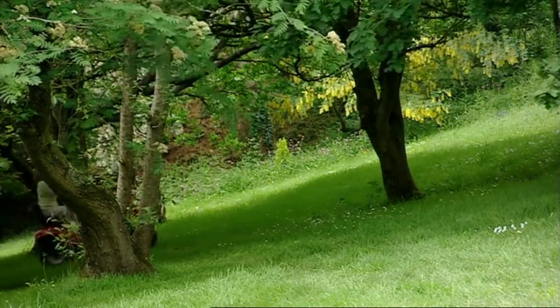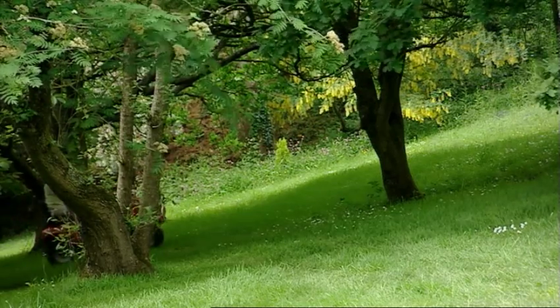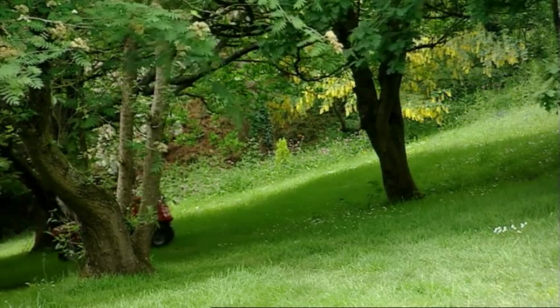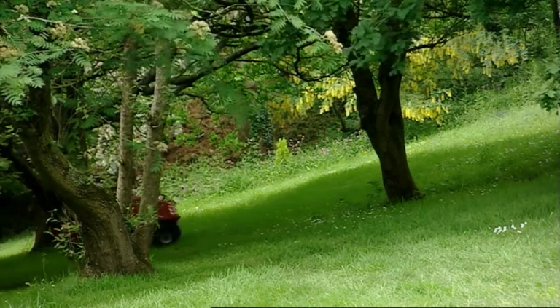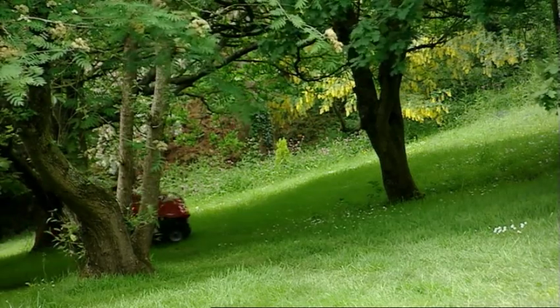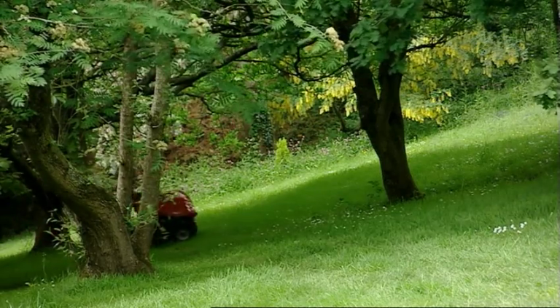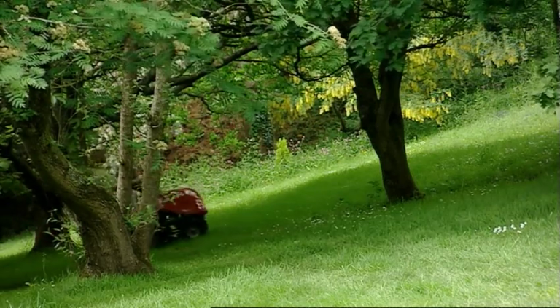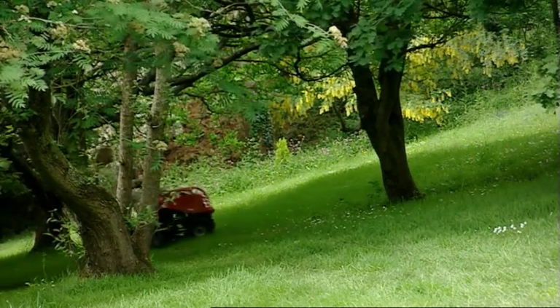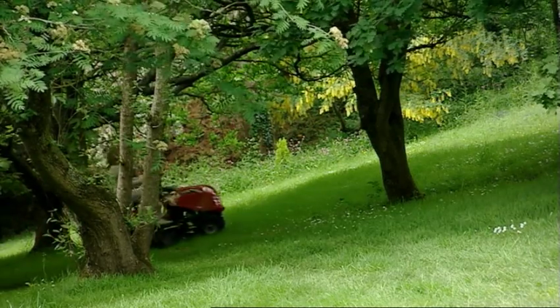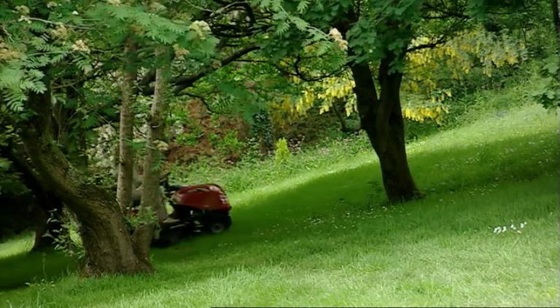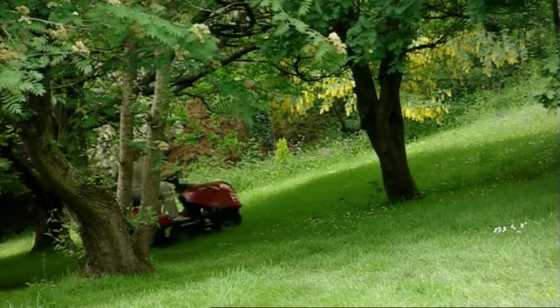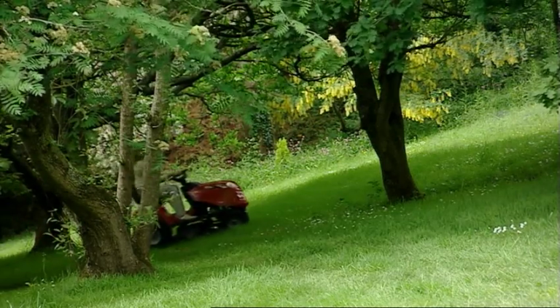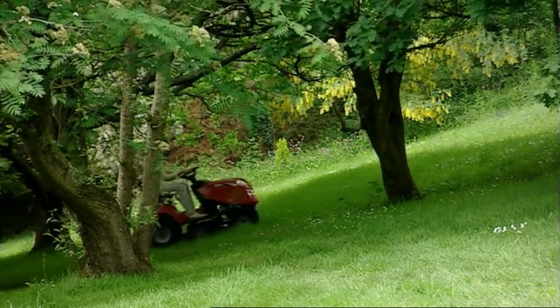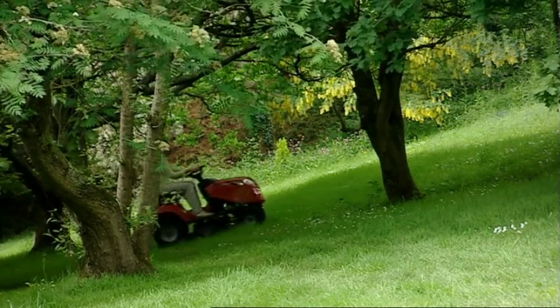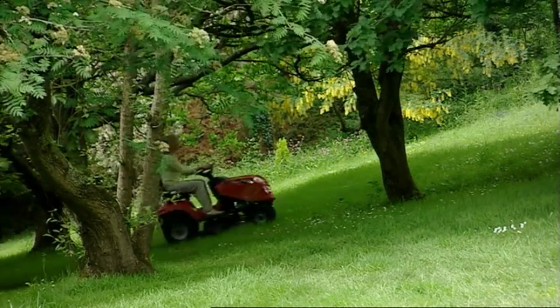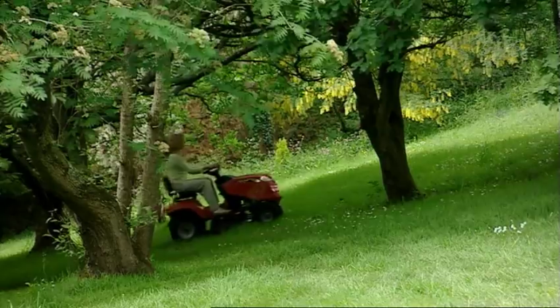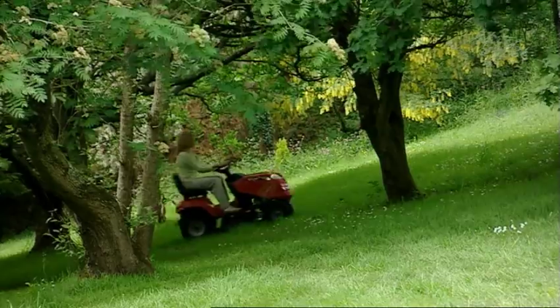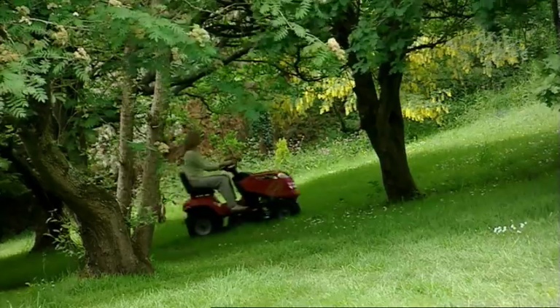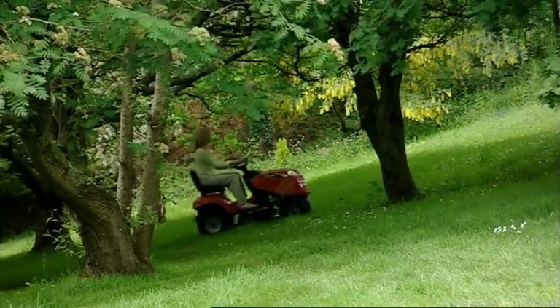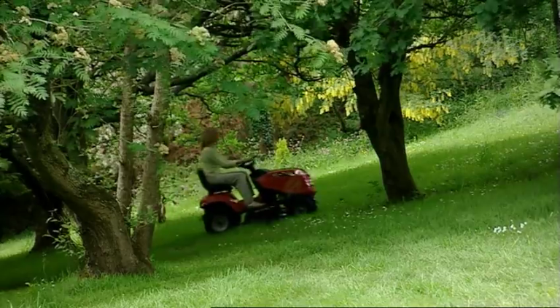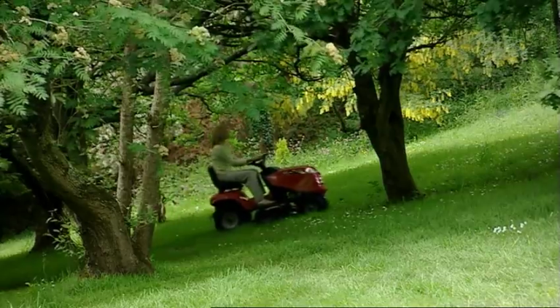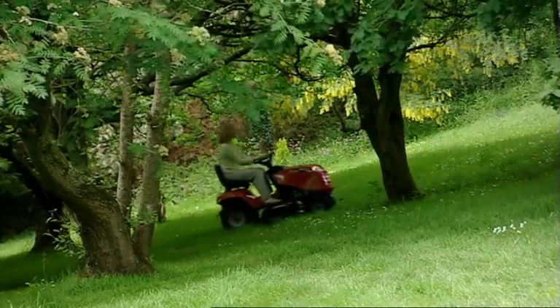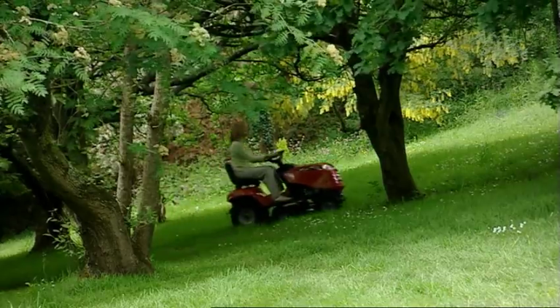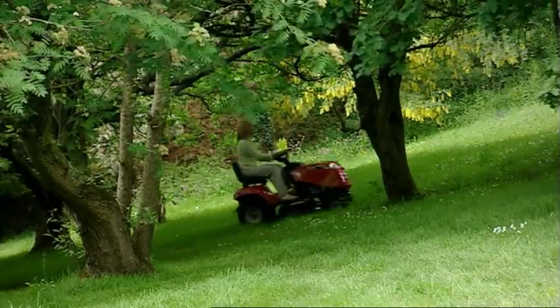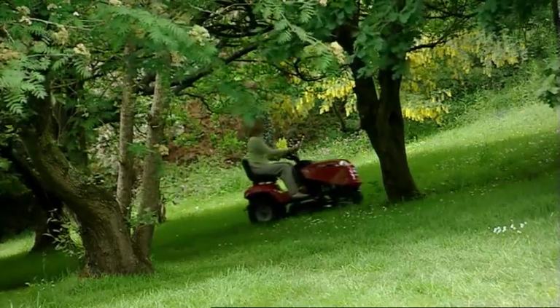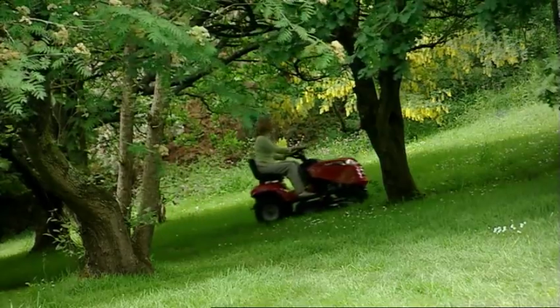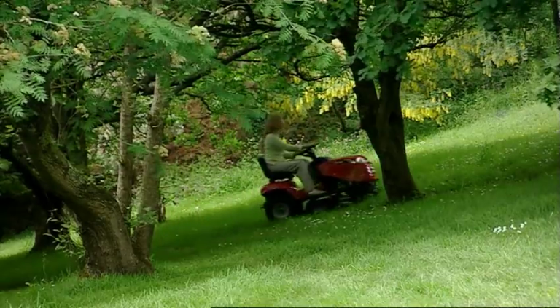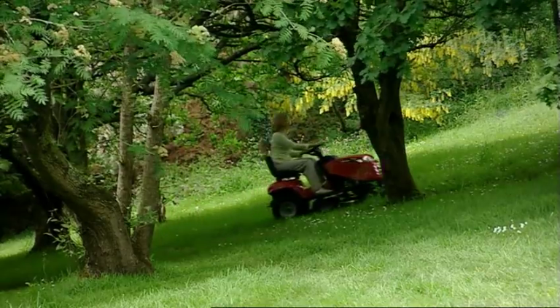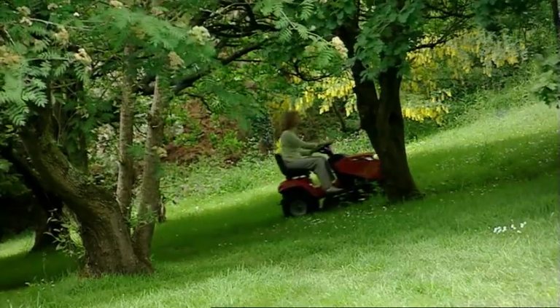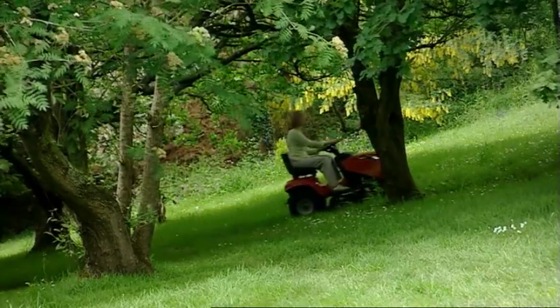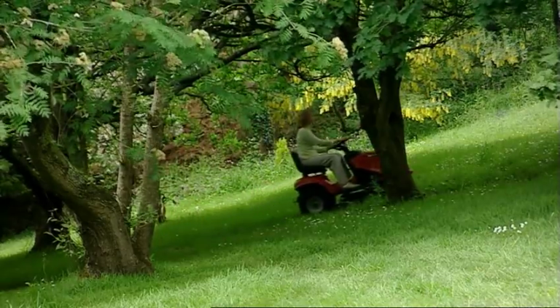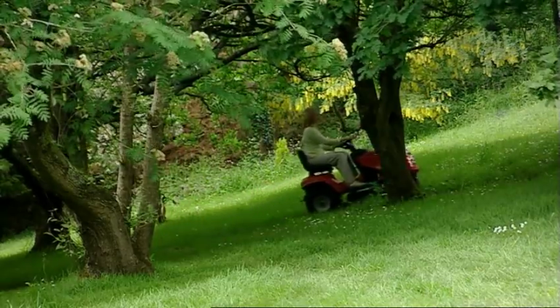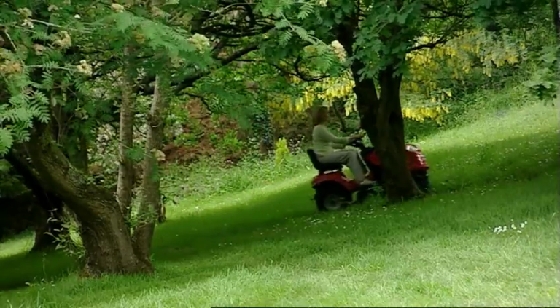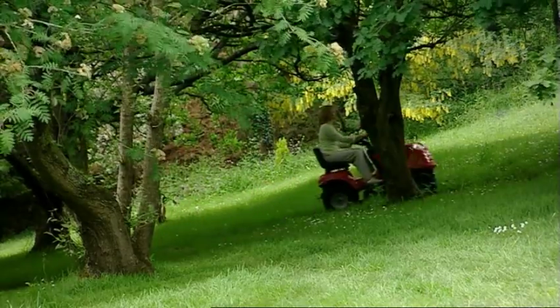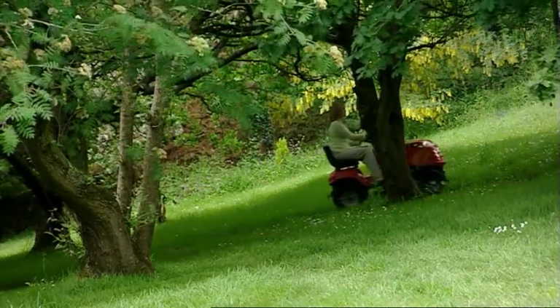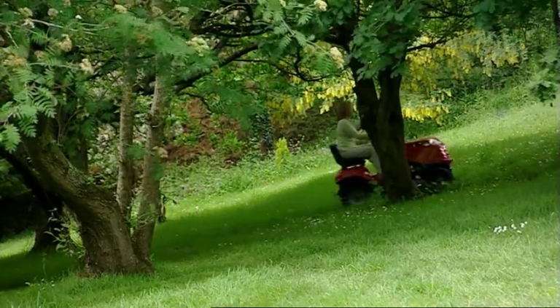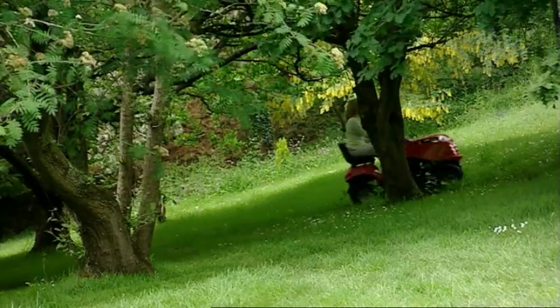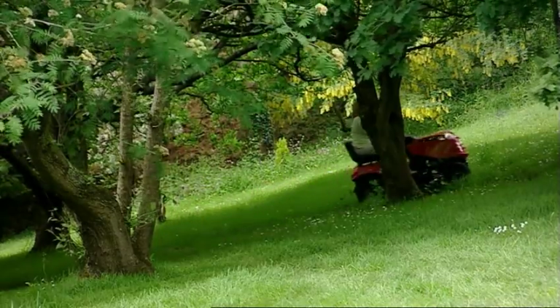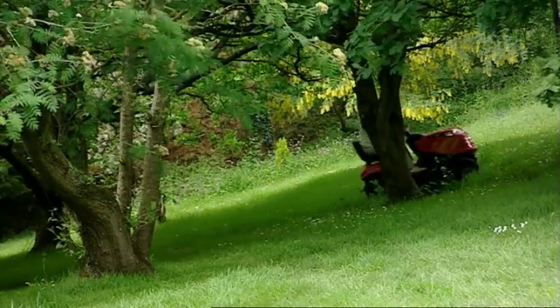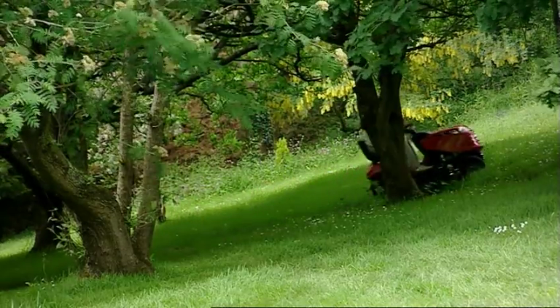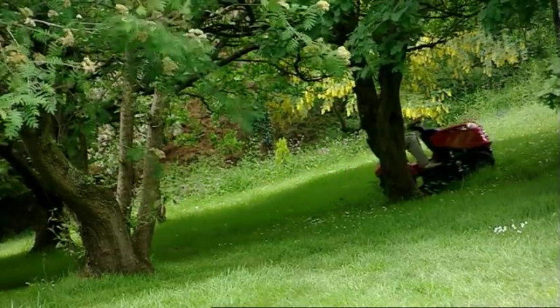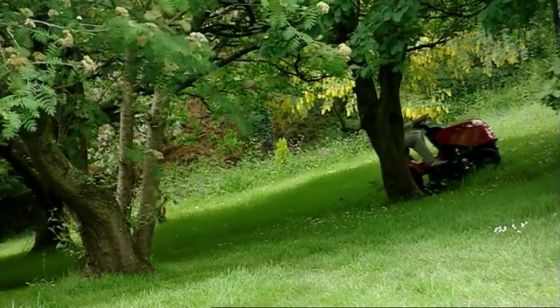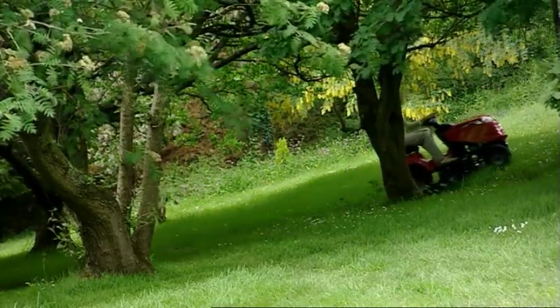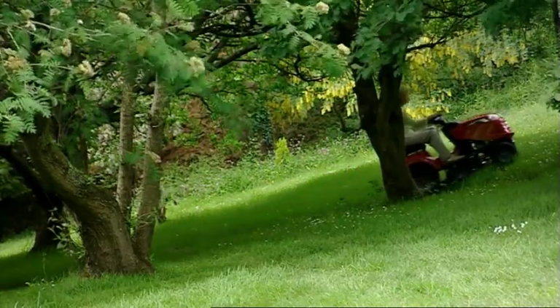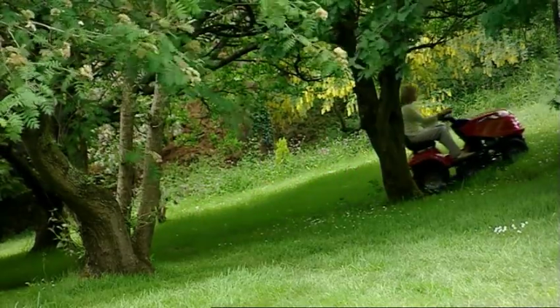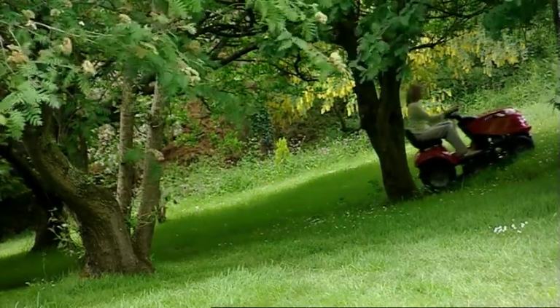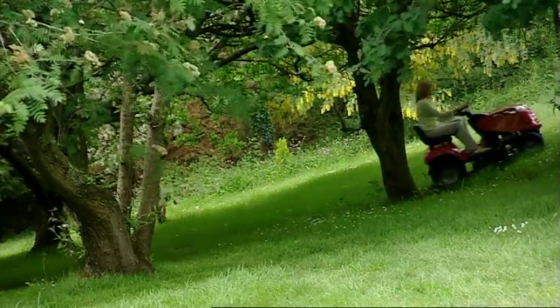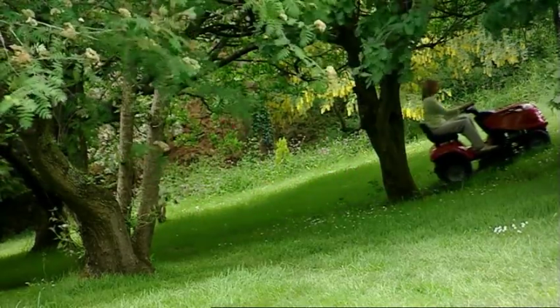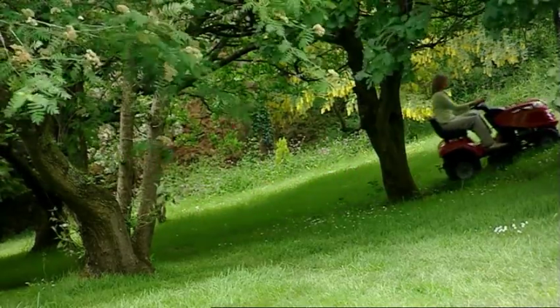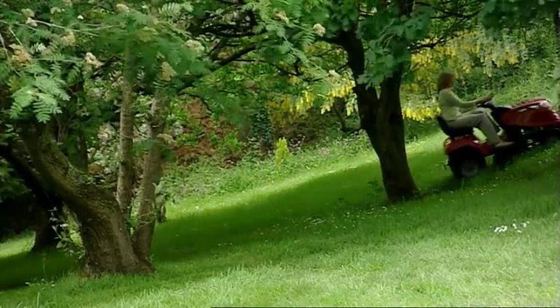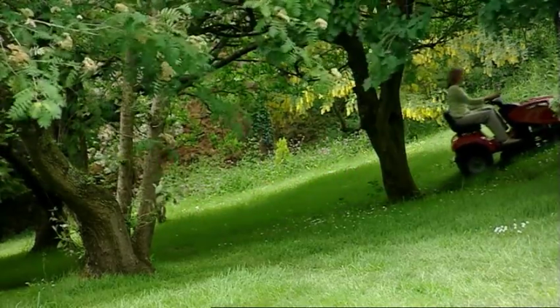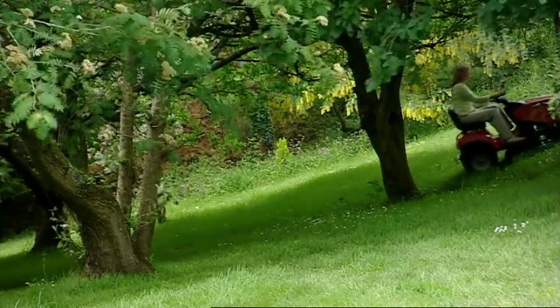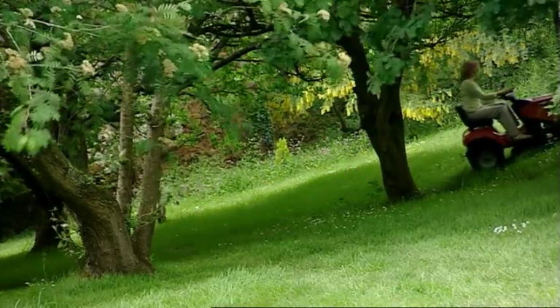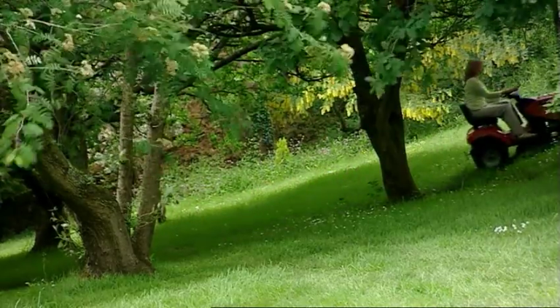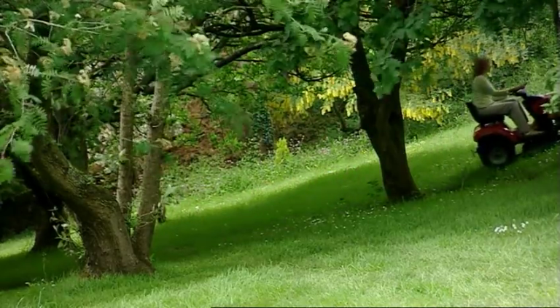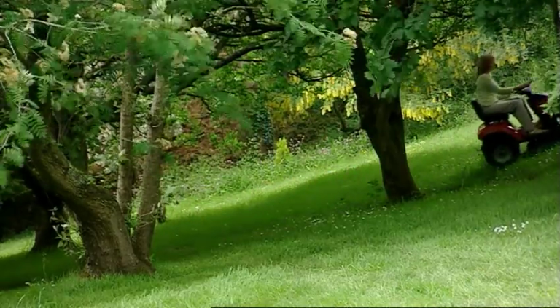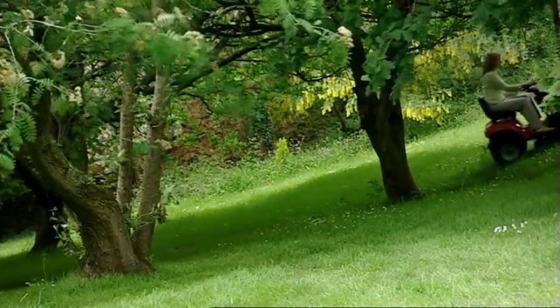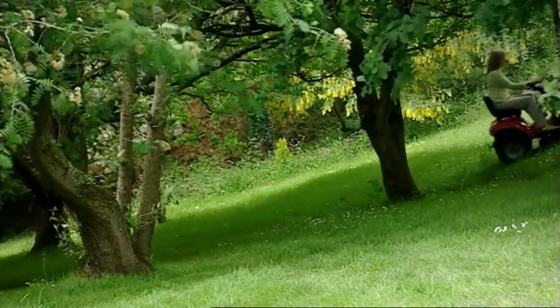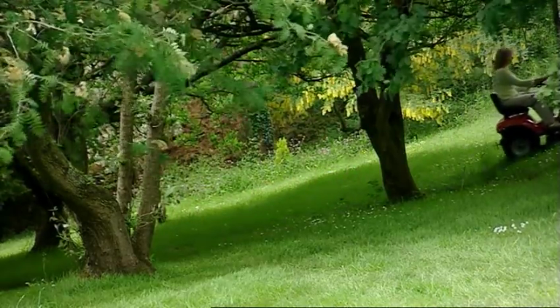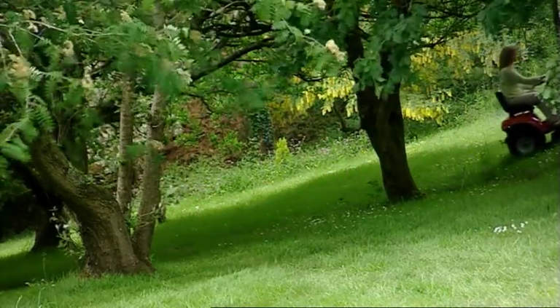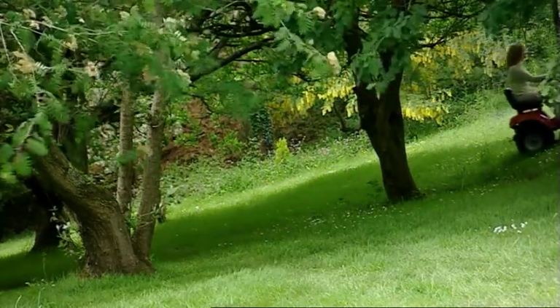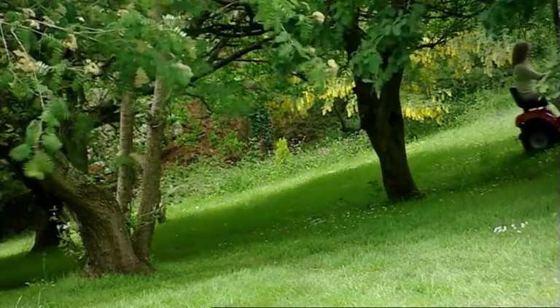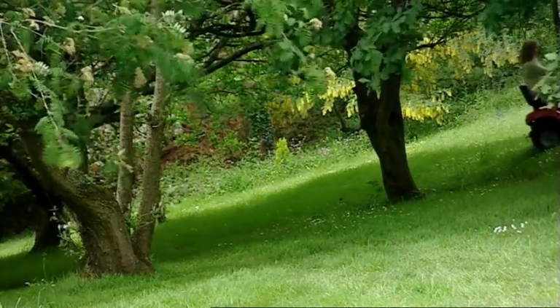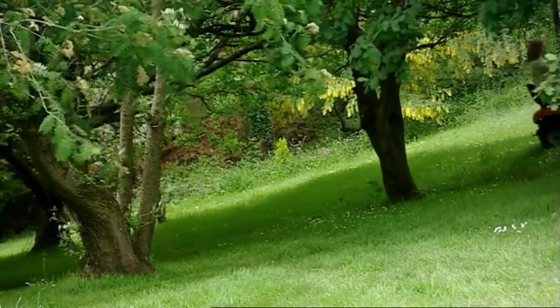Mow your grass on a regular basis and you'll save time, money and effort without having to sacrifice the standard of finish.